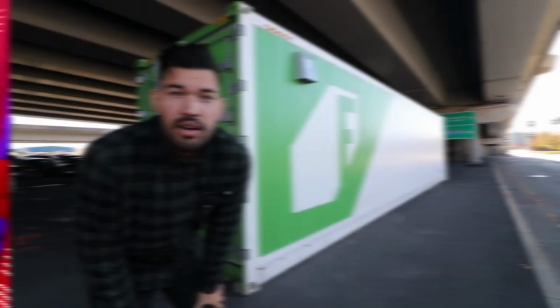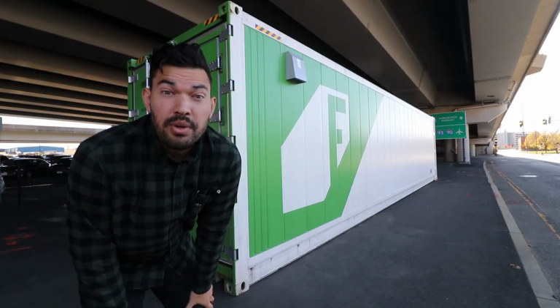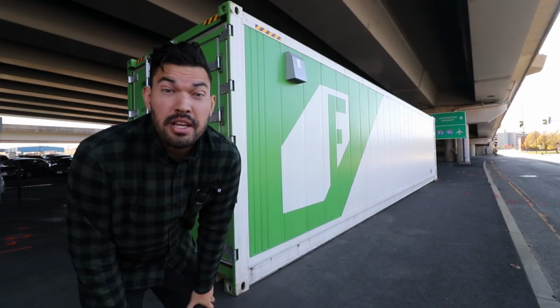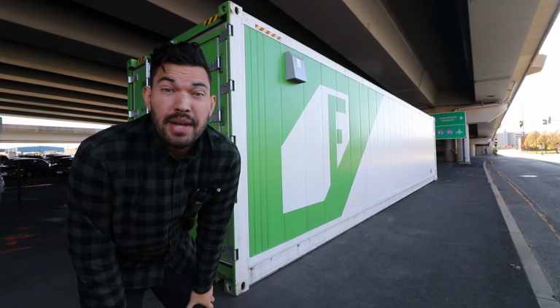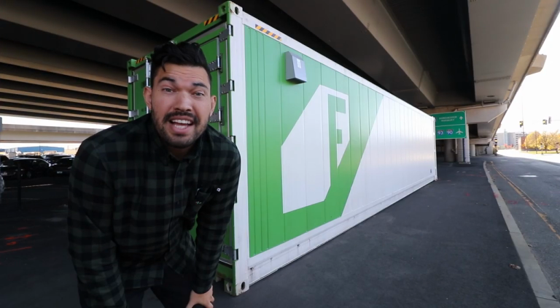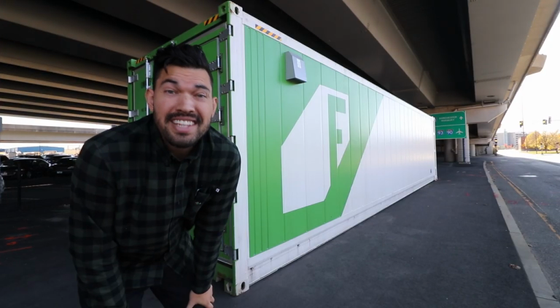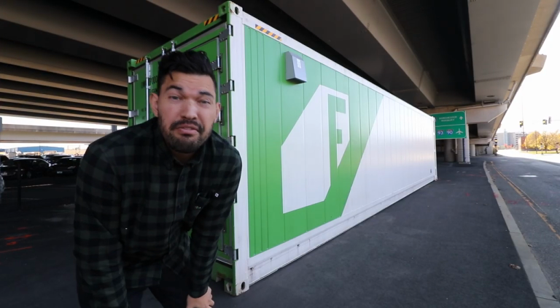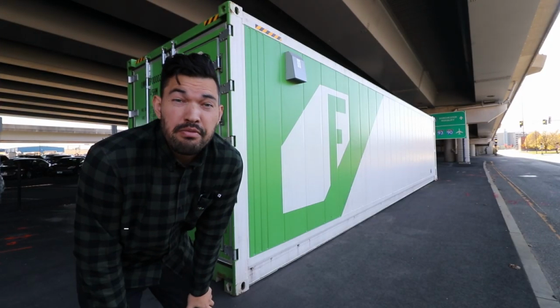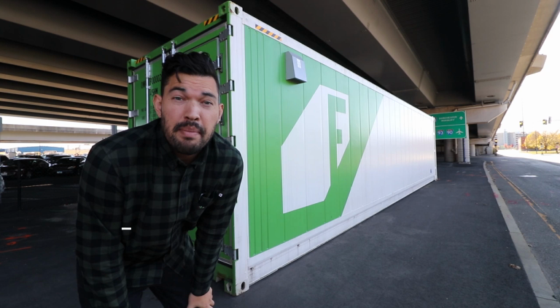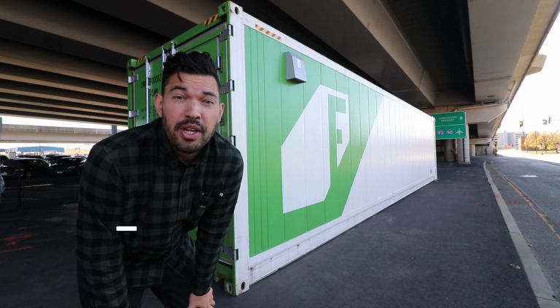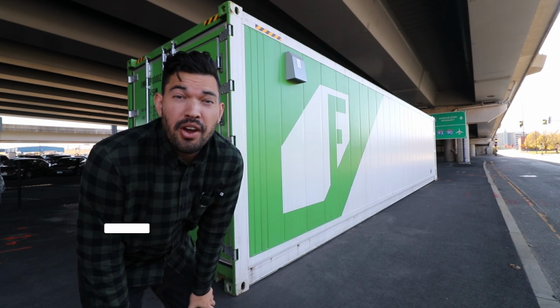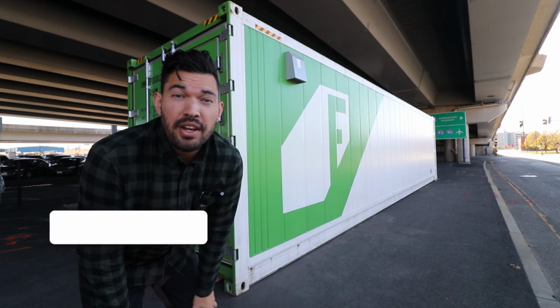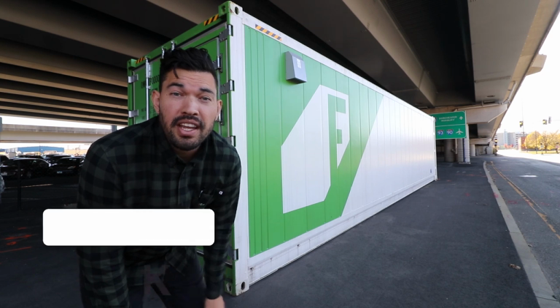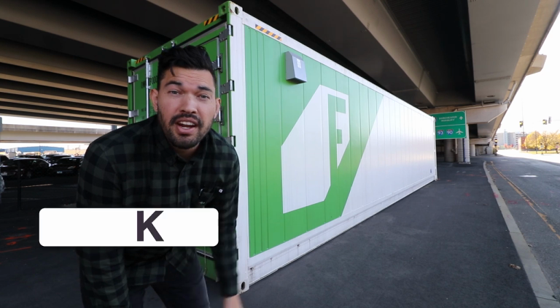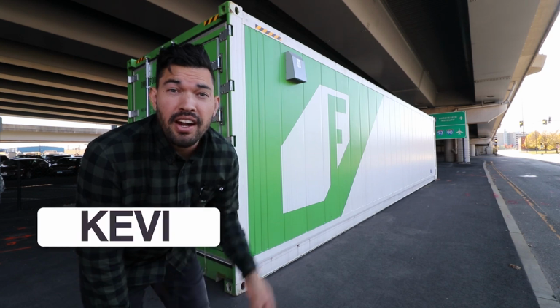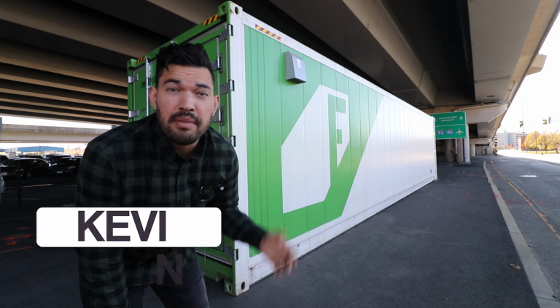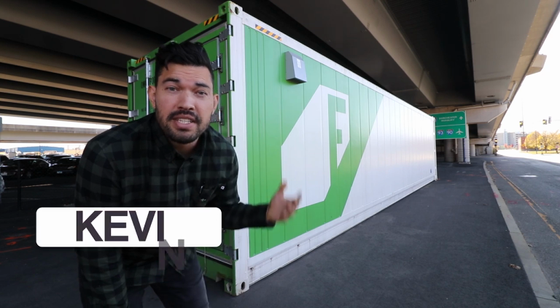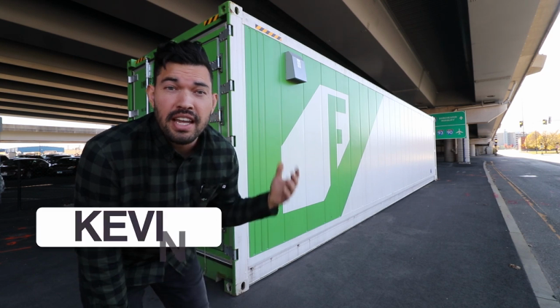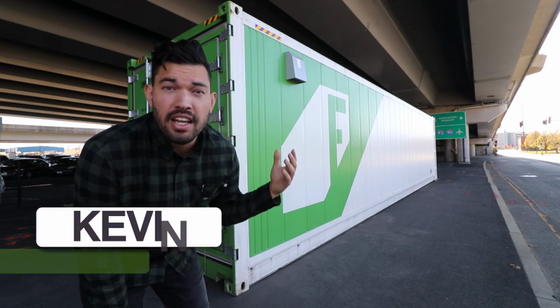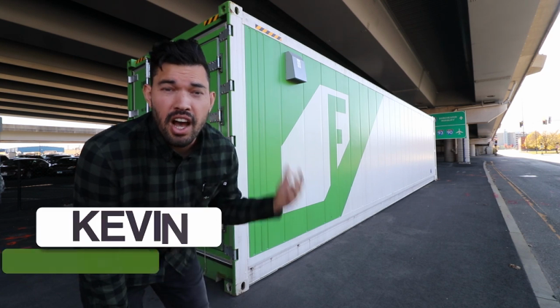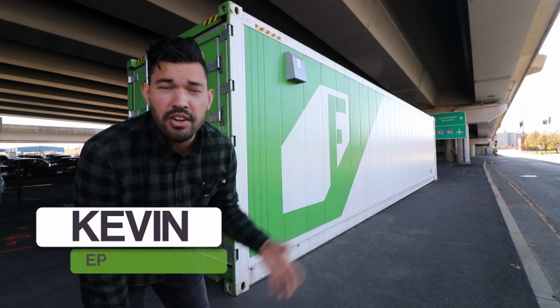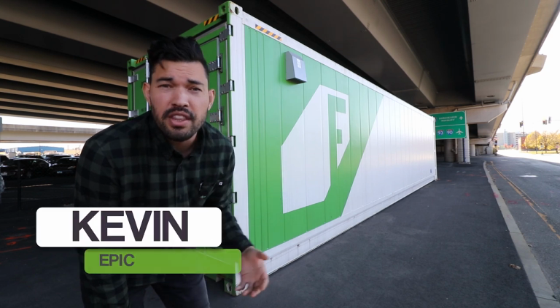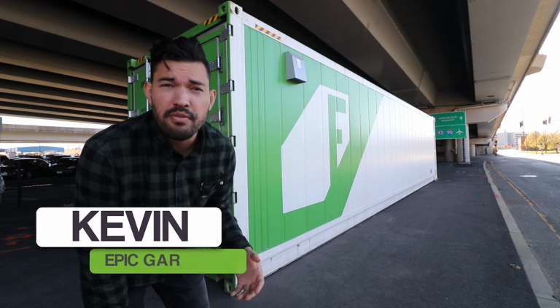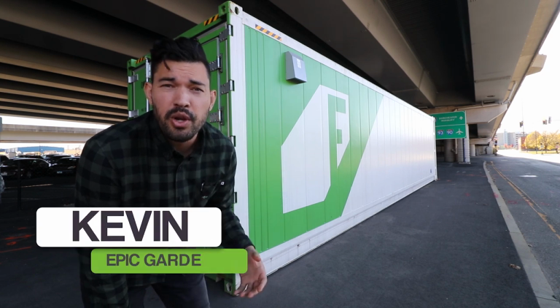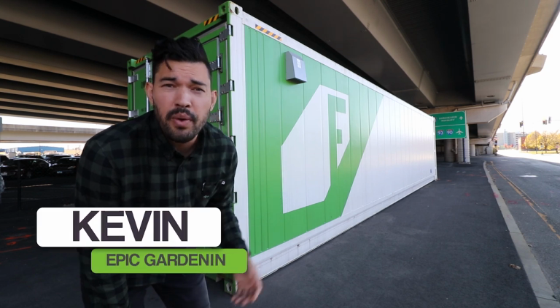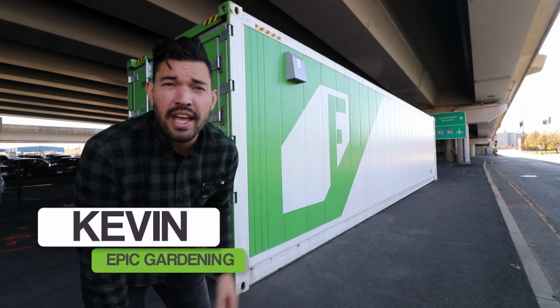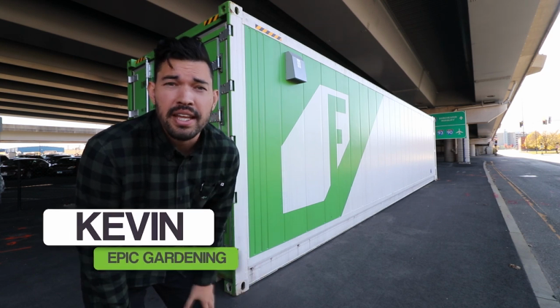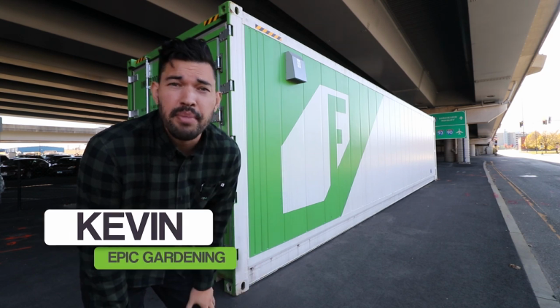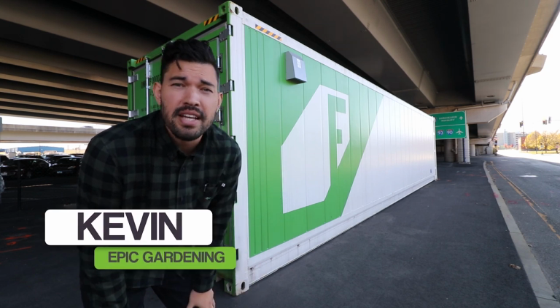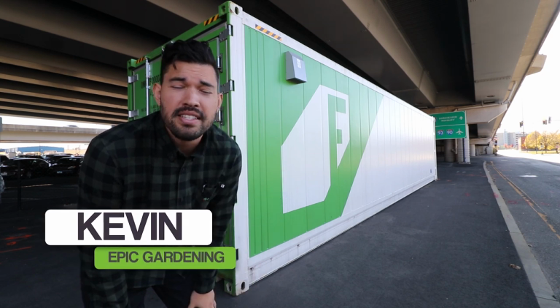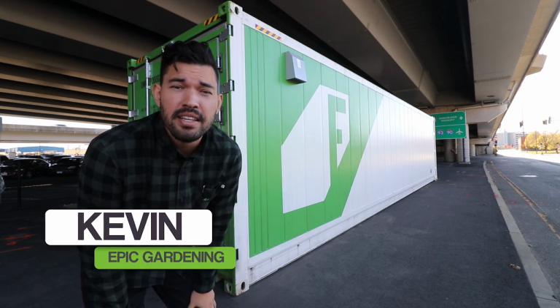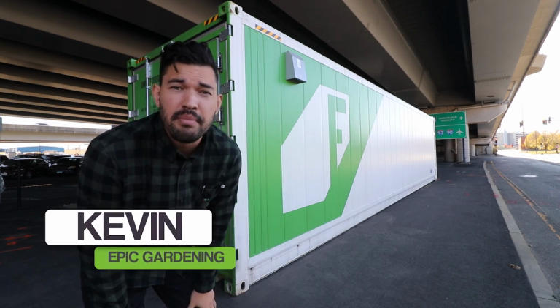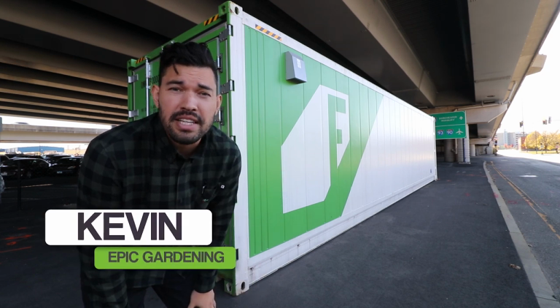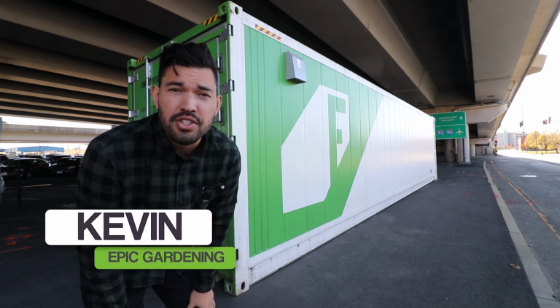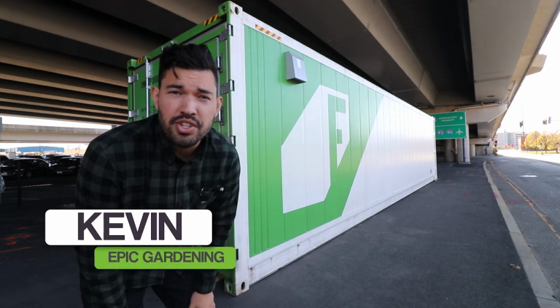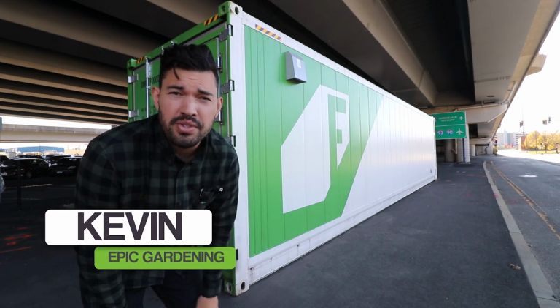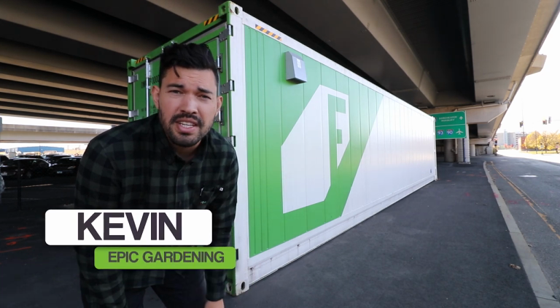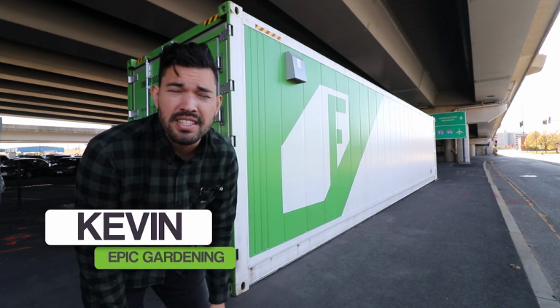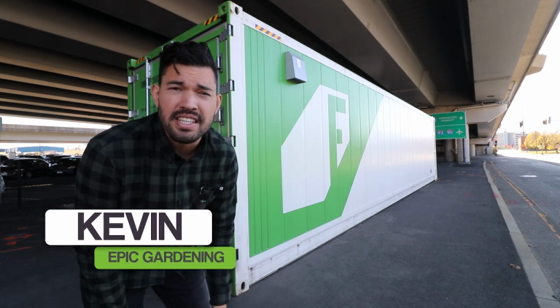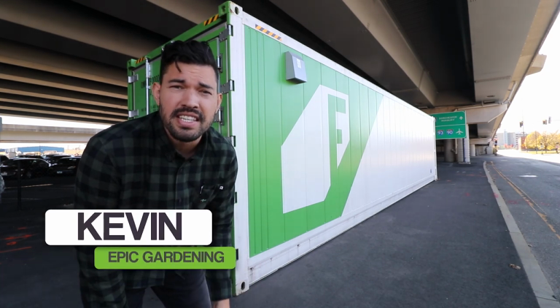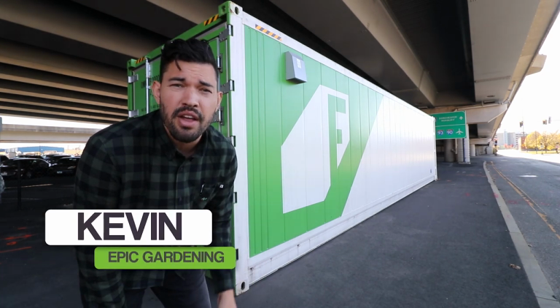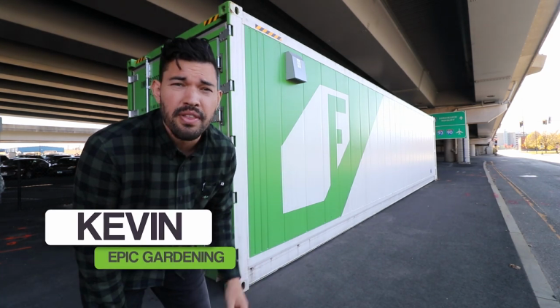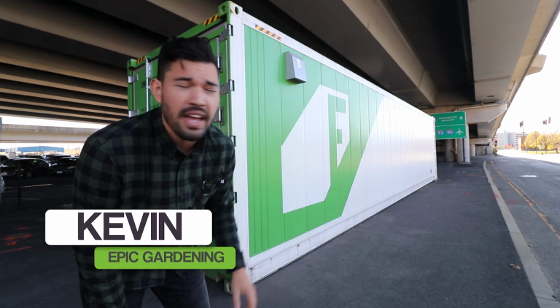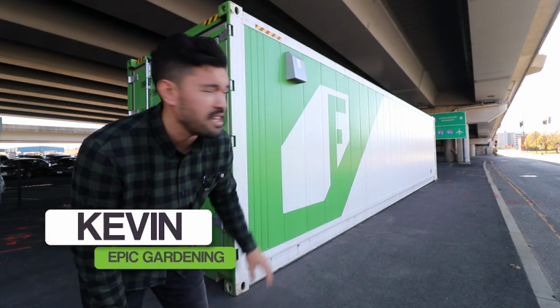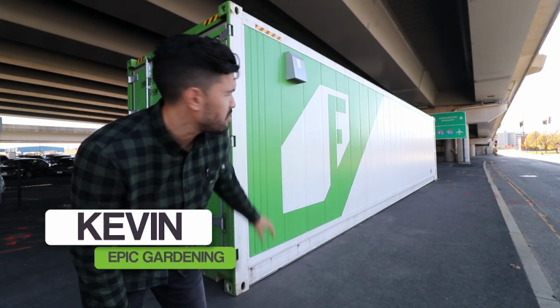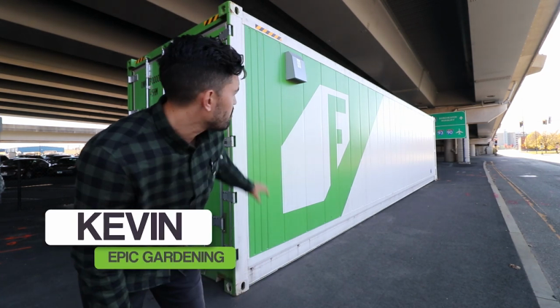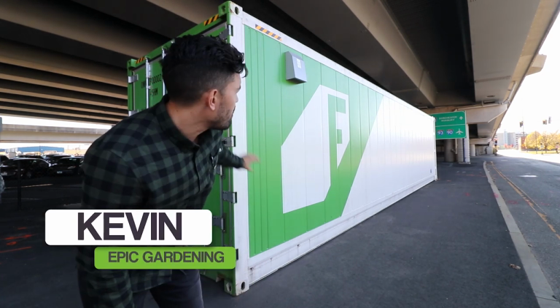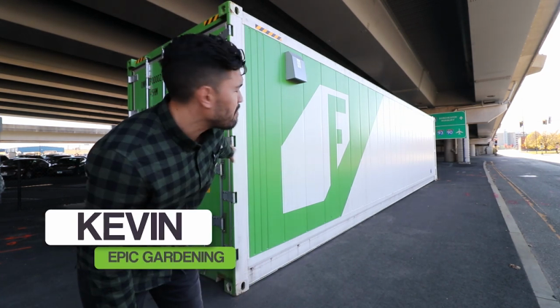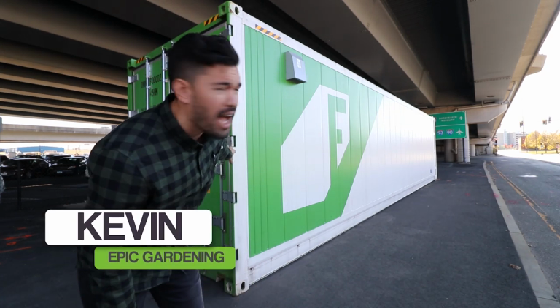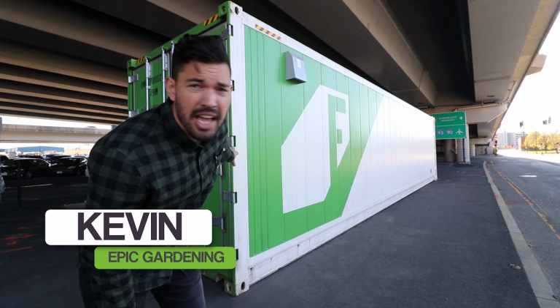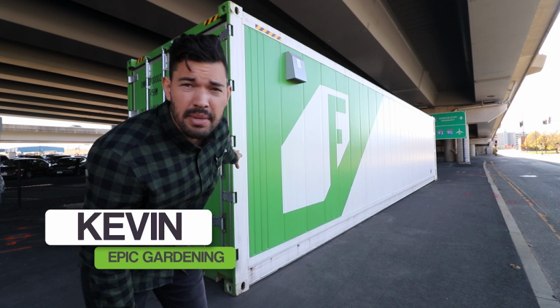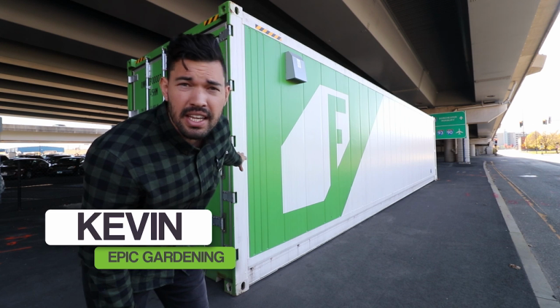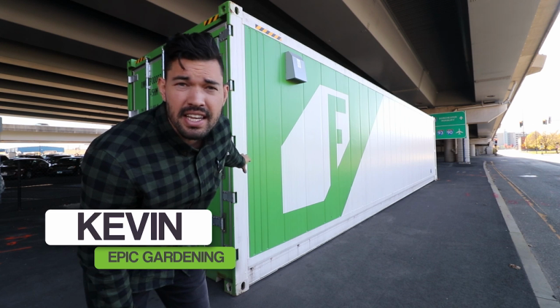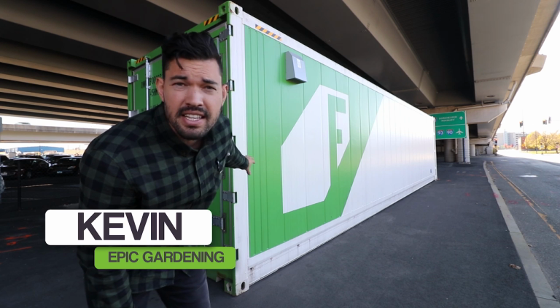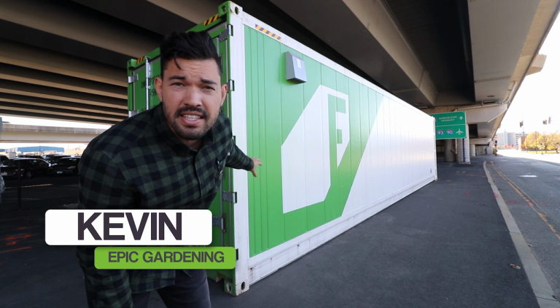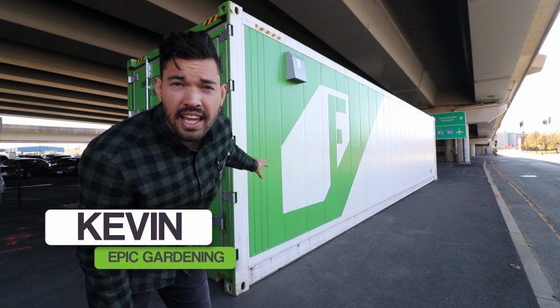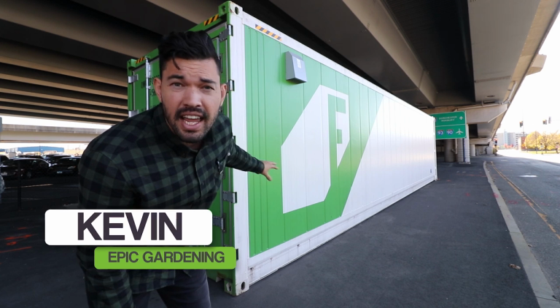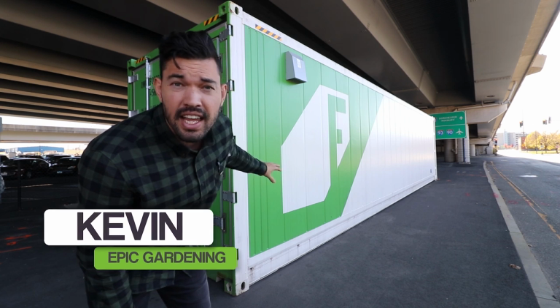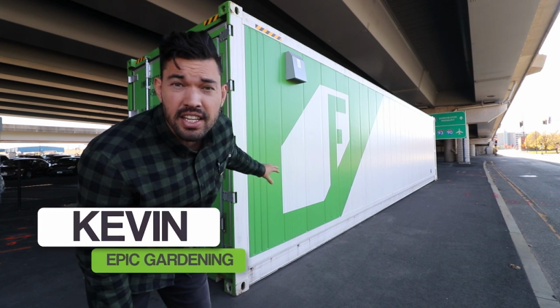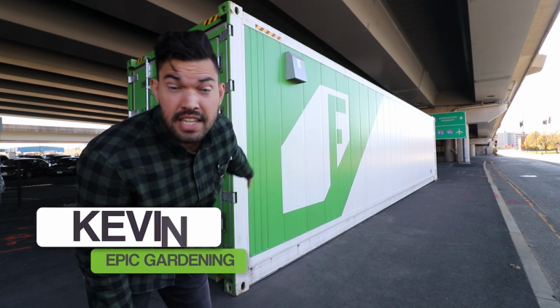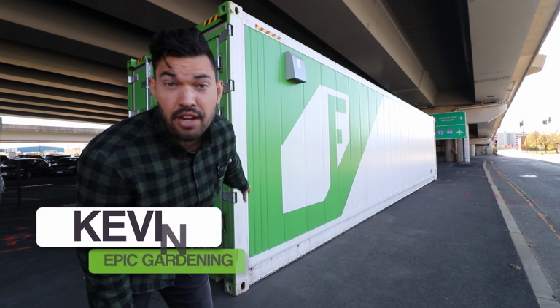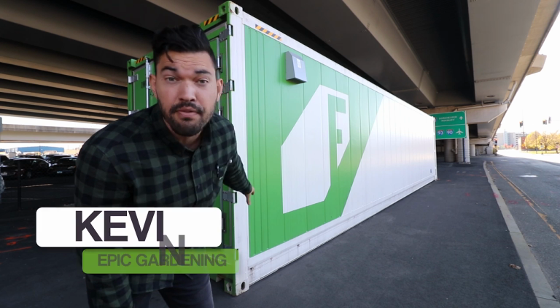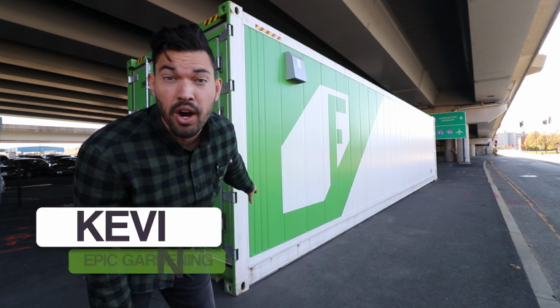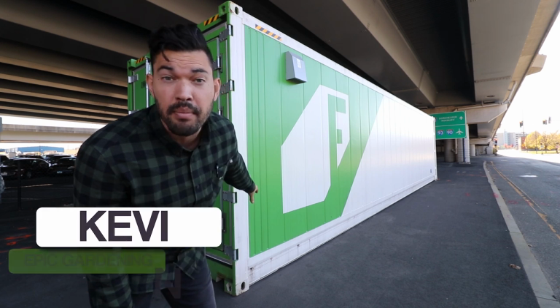What's up guys? Kevin from Epic Gardening here. I'm standing underneath the freeway in Boston, Massachusetts, in the south end. Right behind me is a container farm.